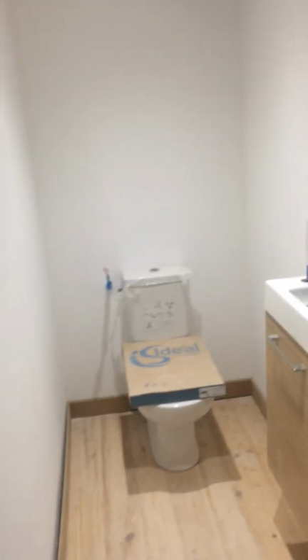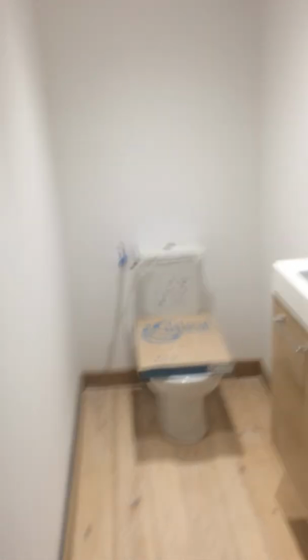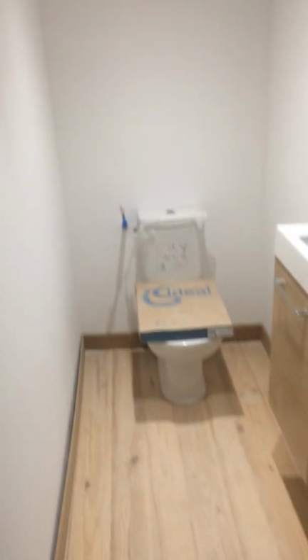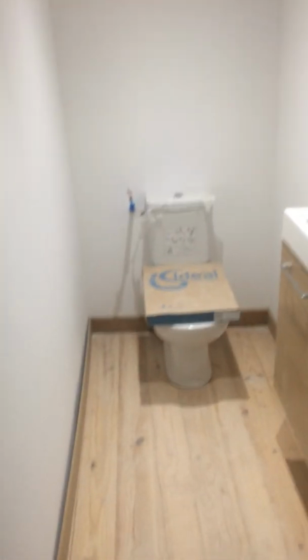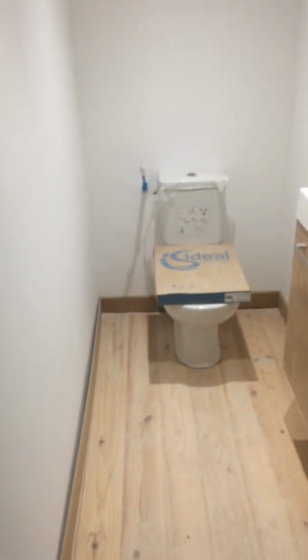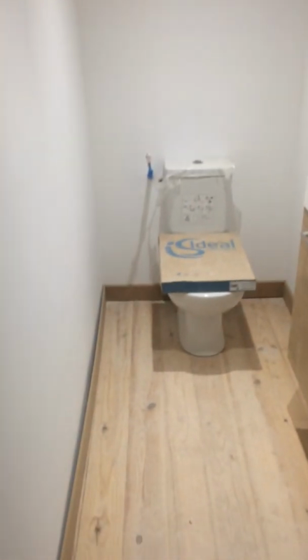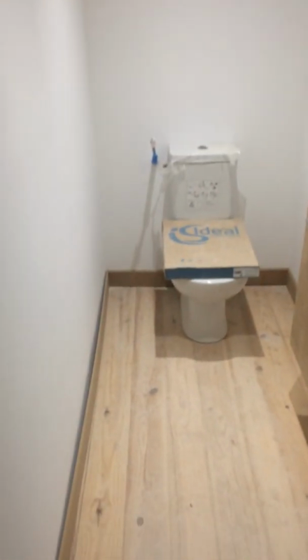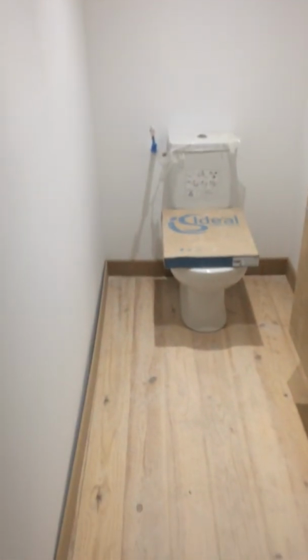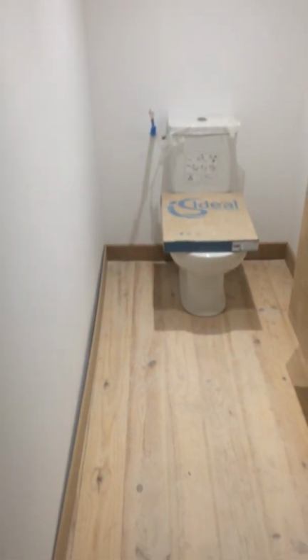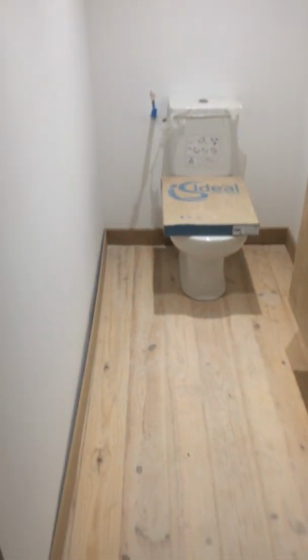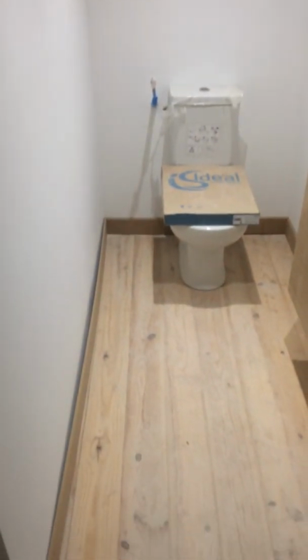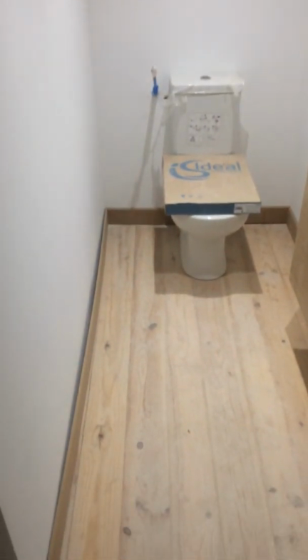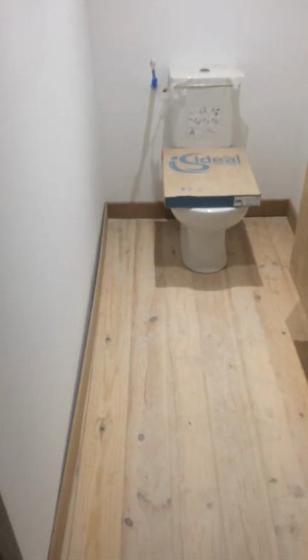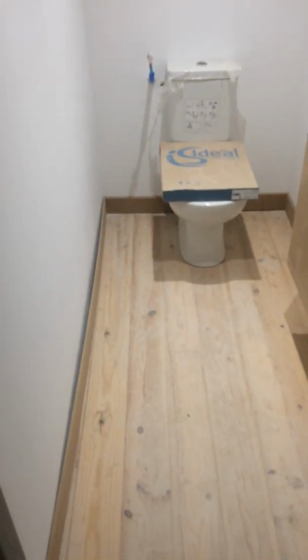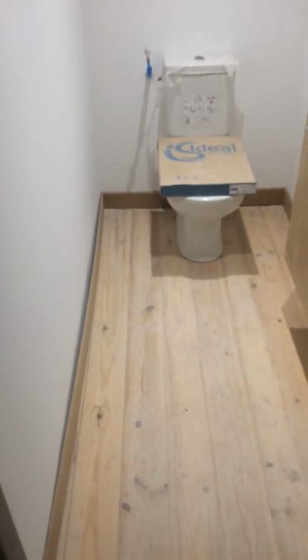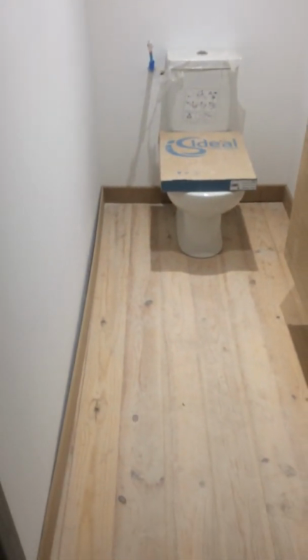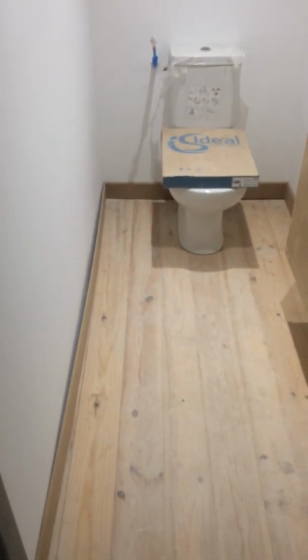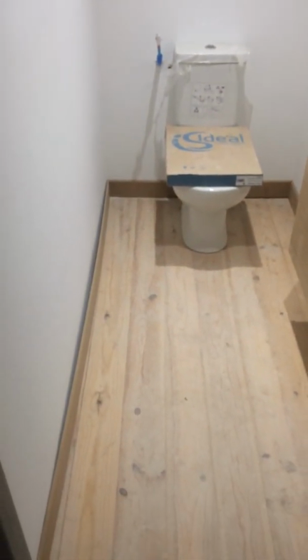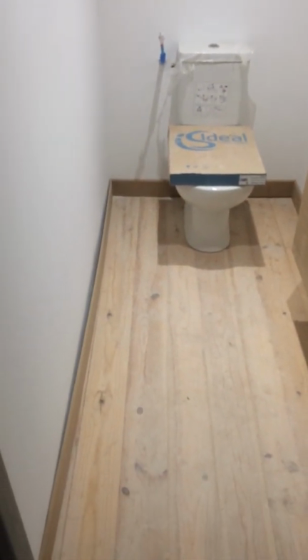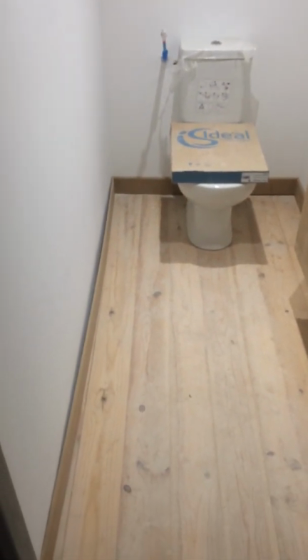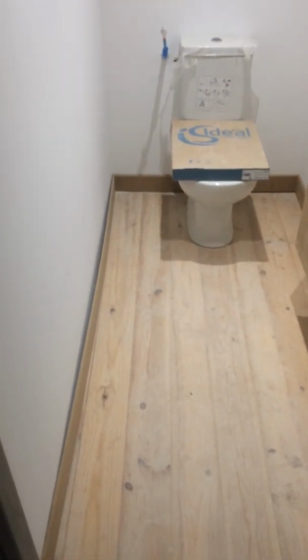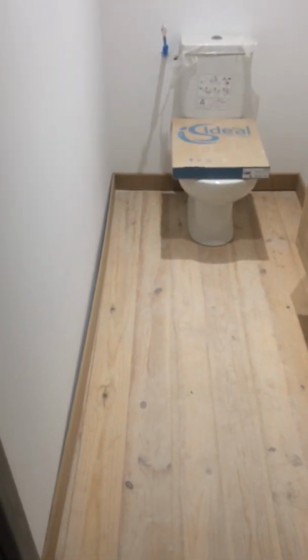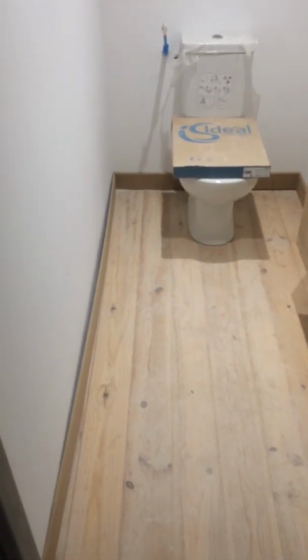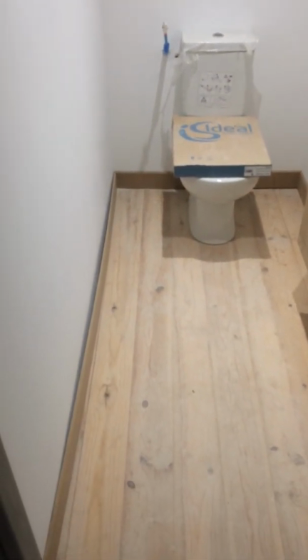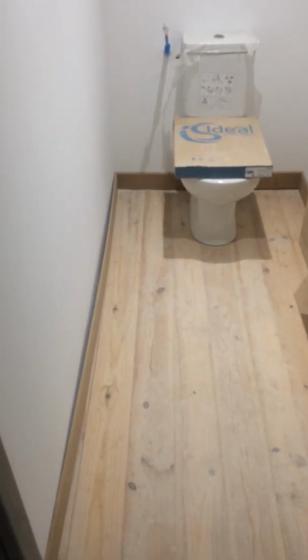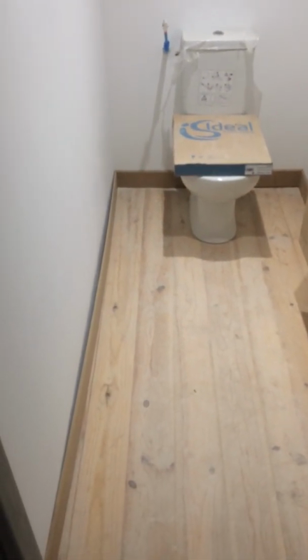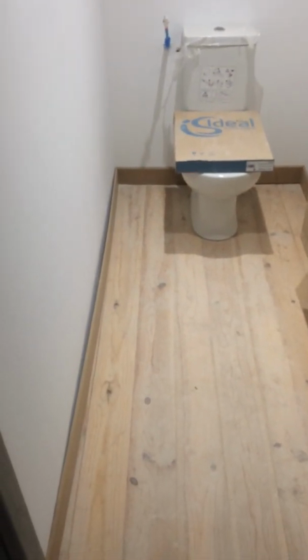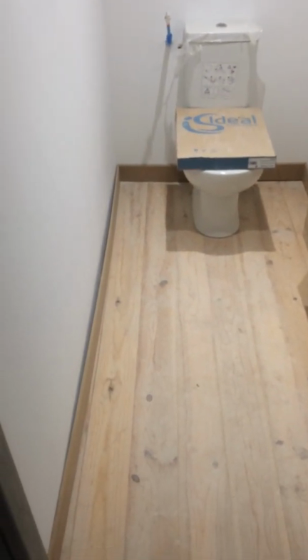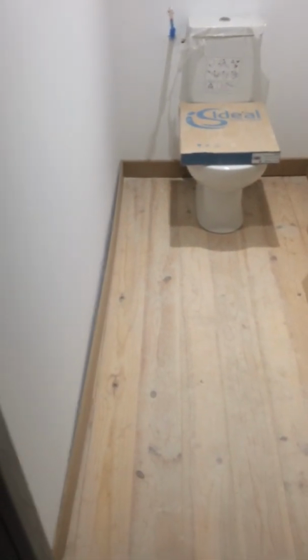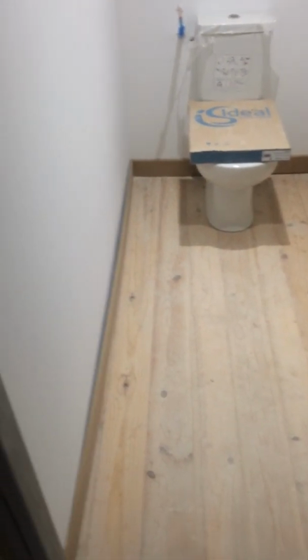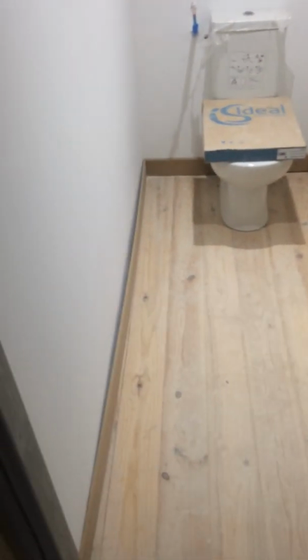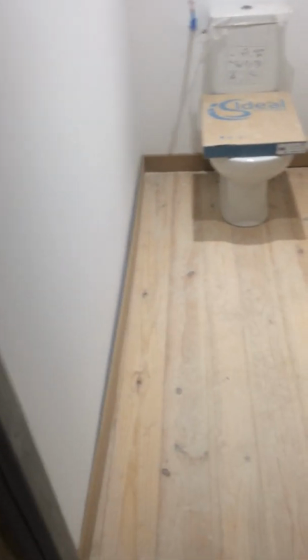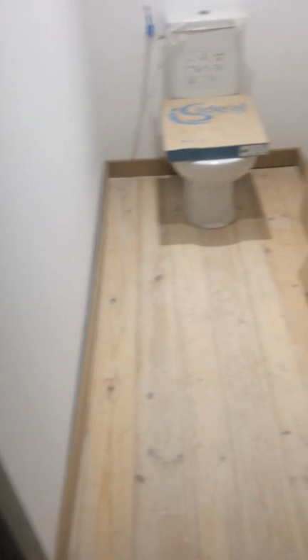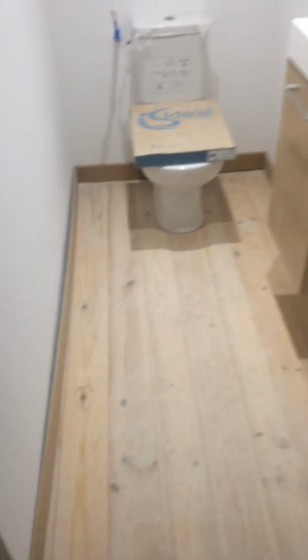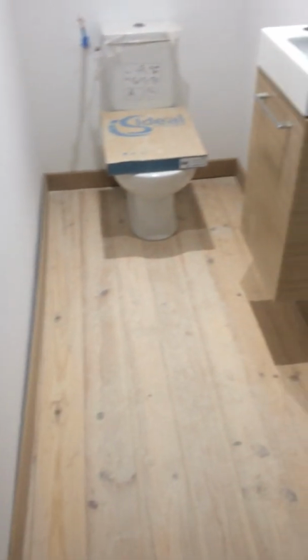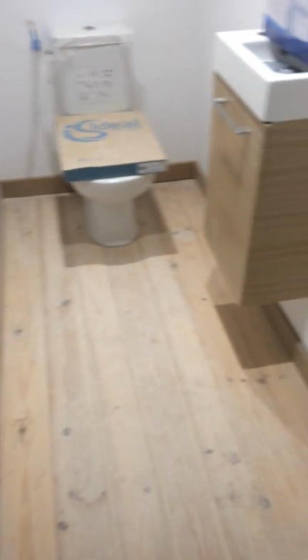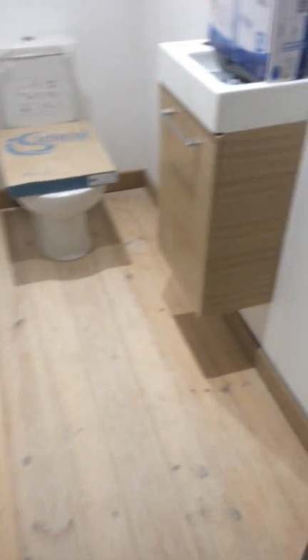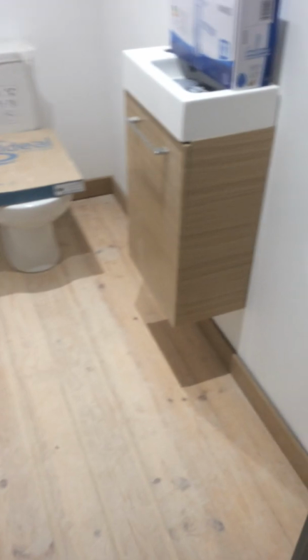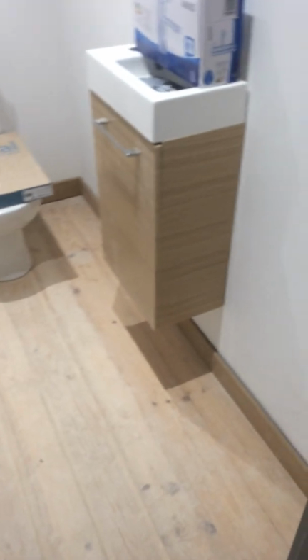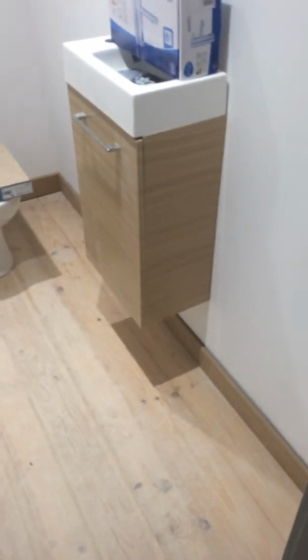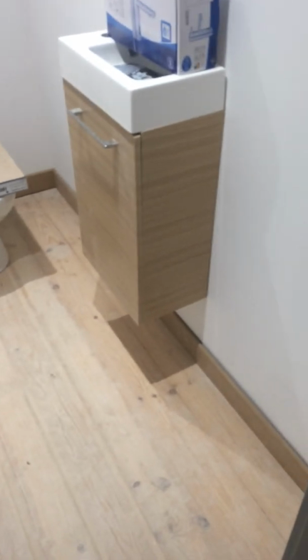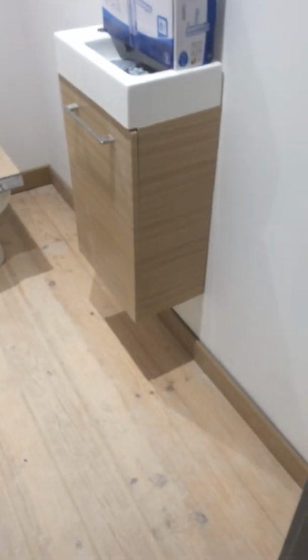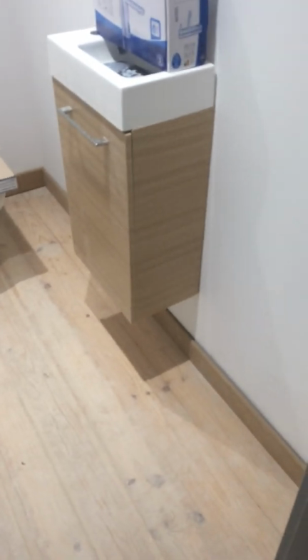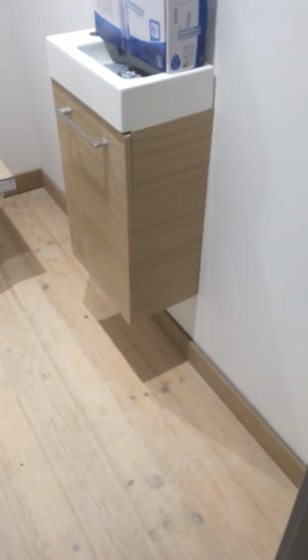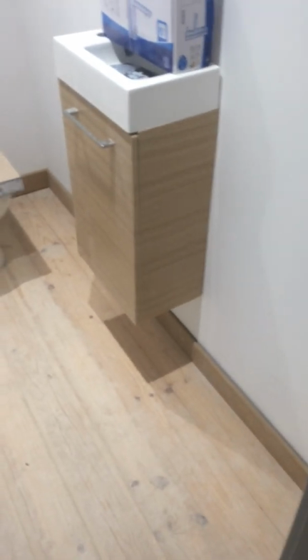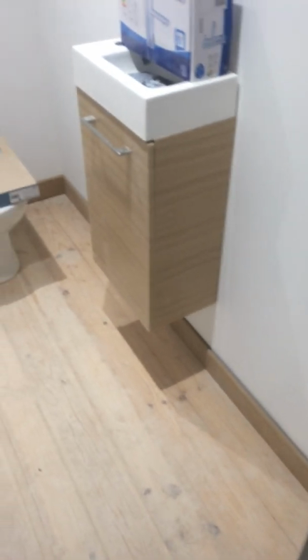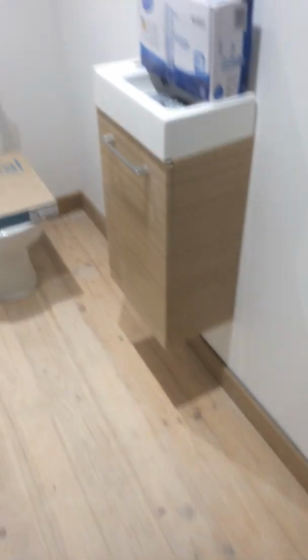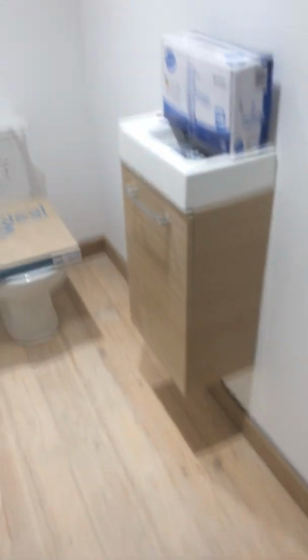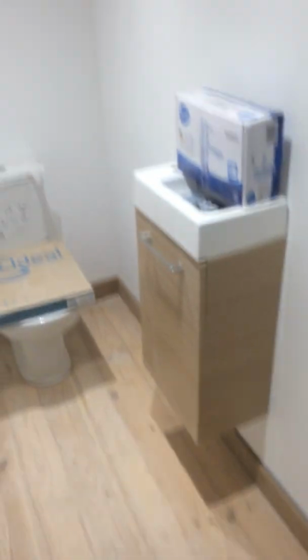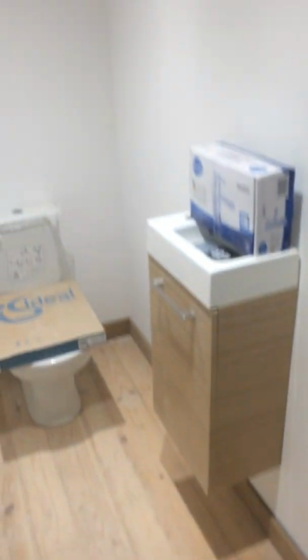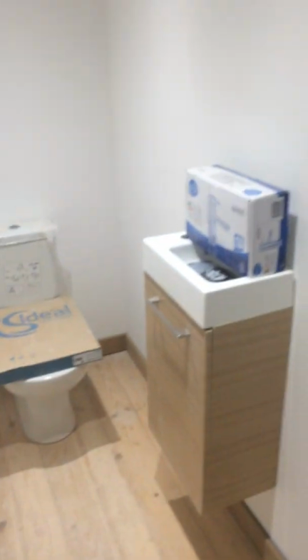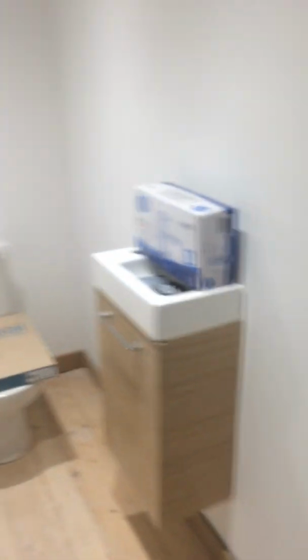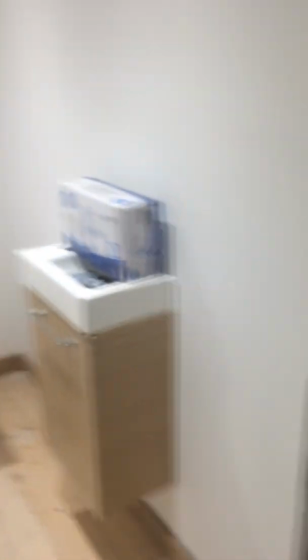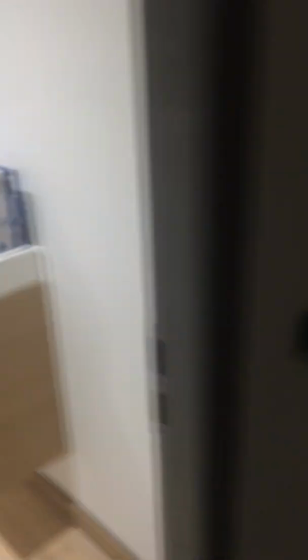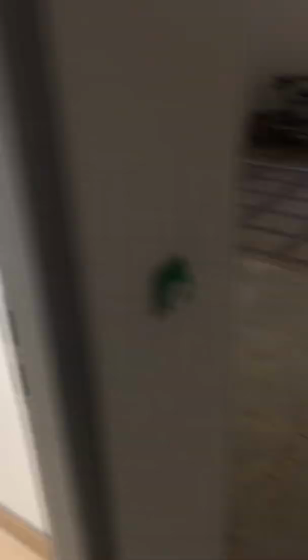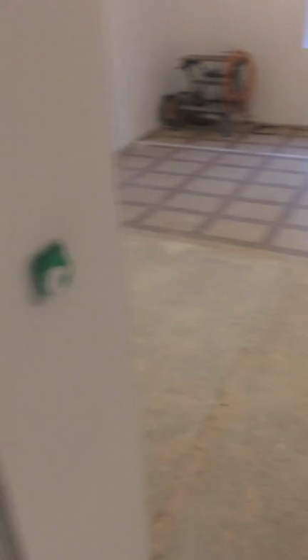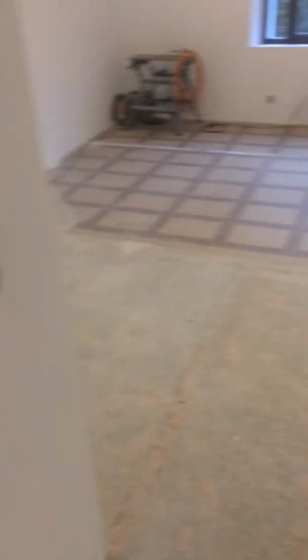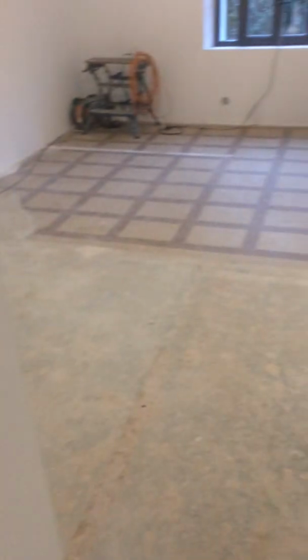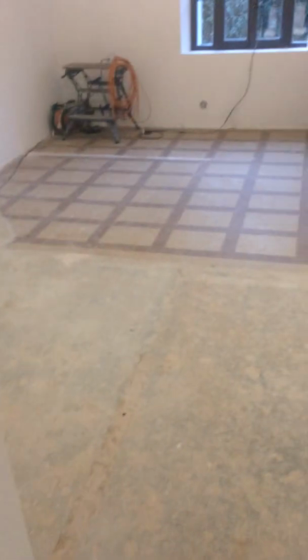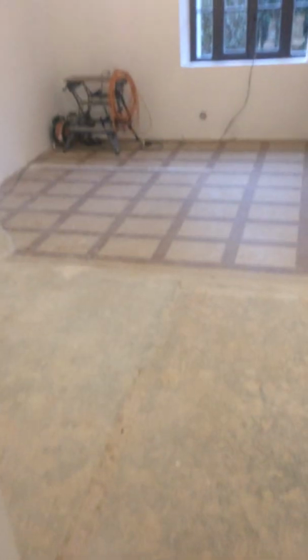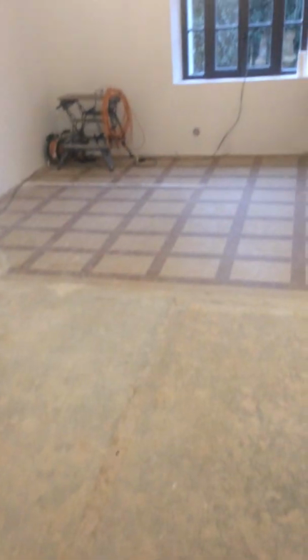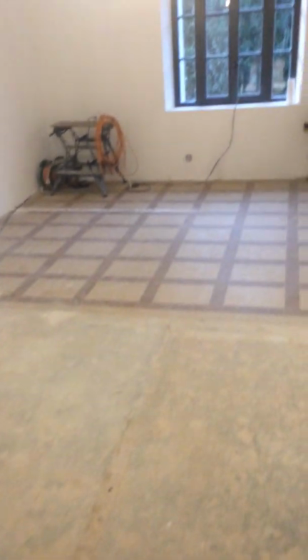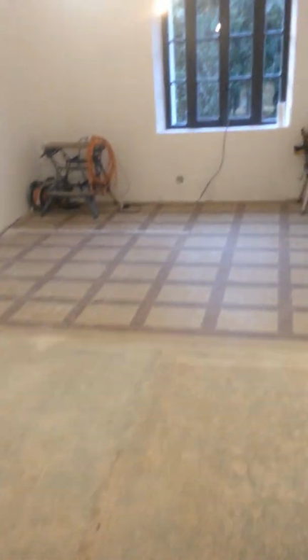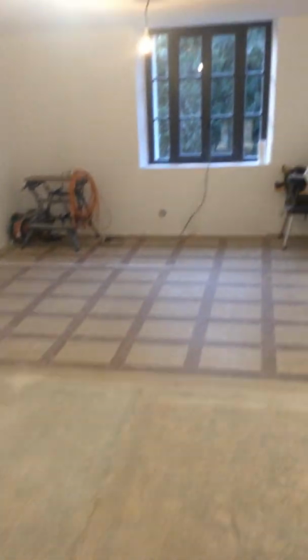Downstairs loo. Put the skirting board in here — it's not secure yet but that will go in.